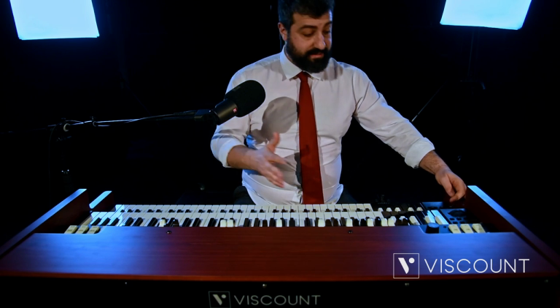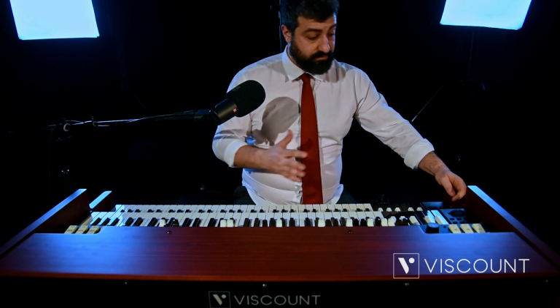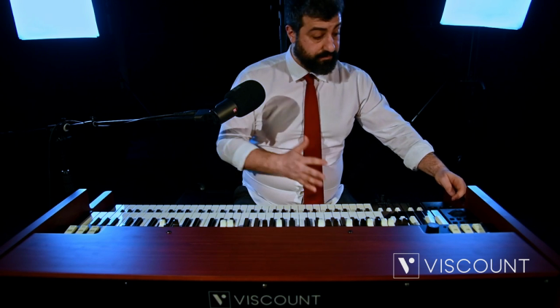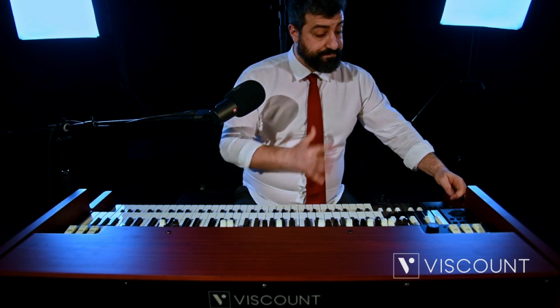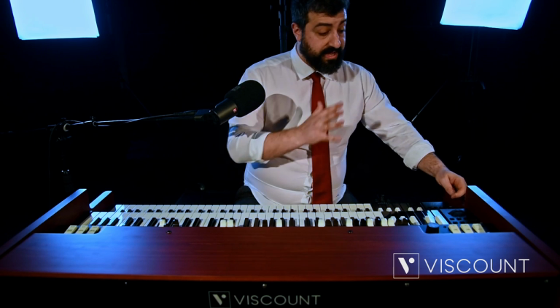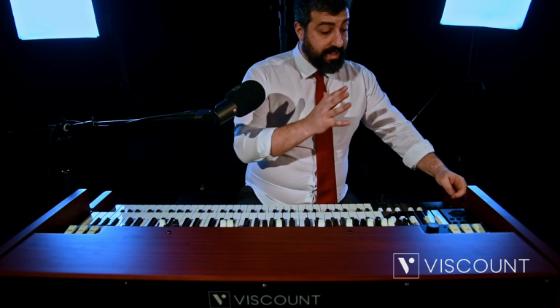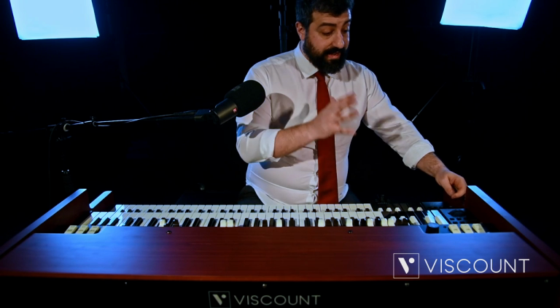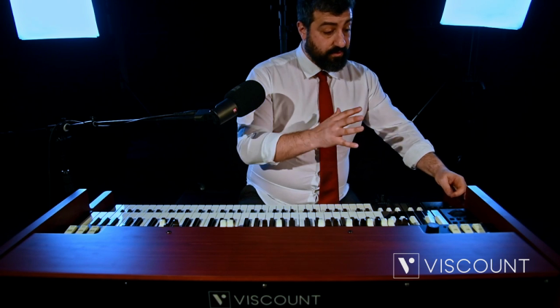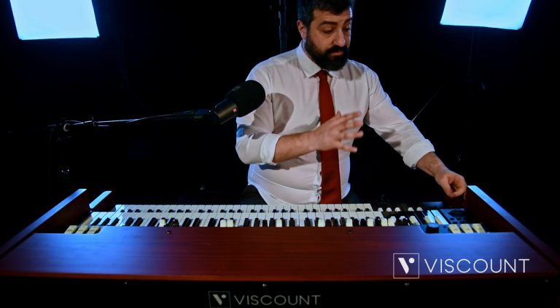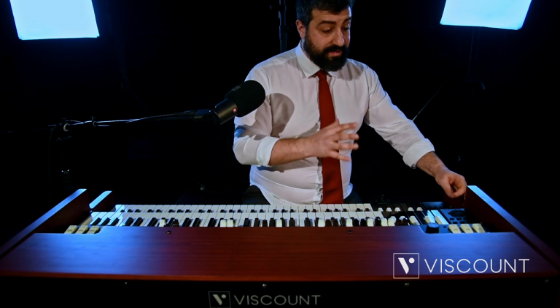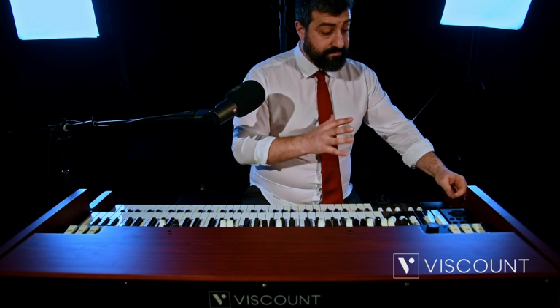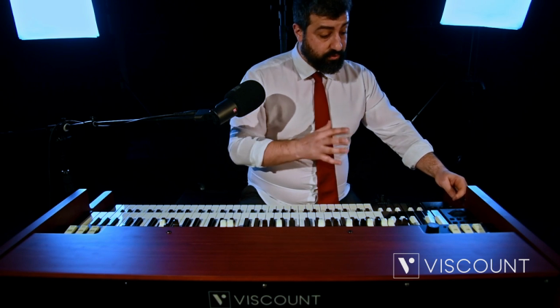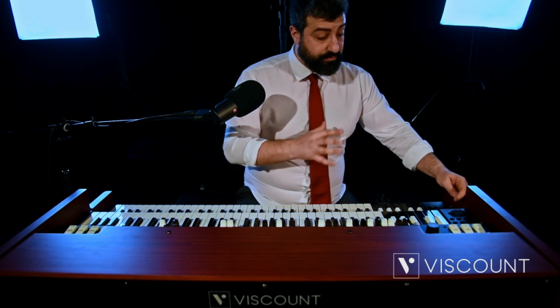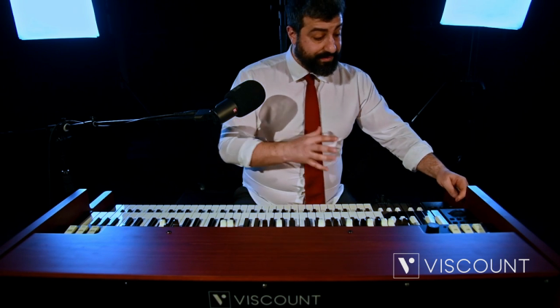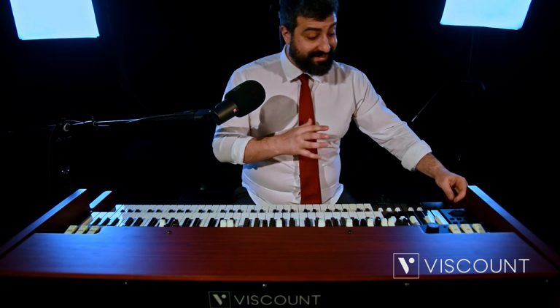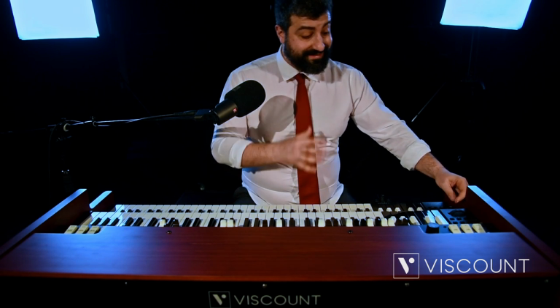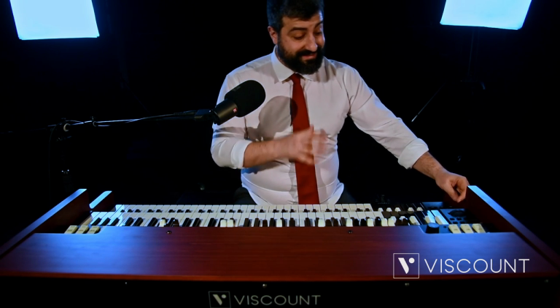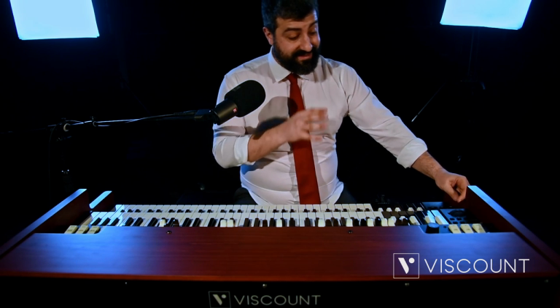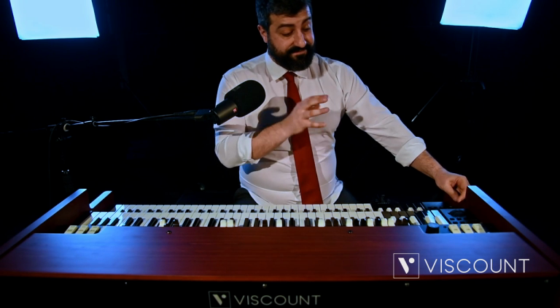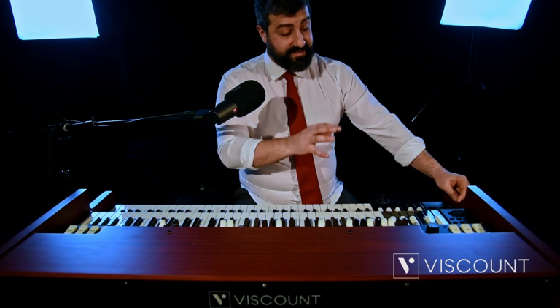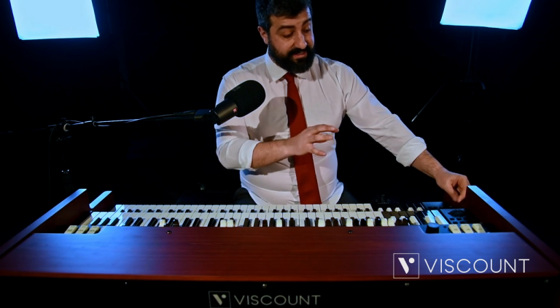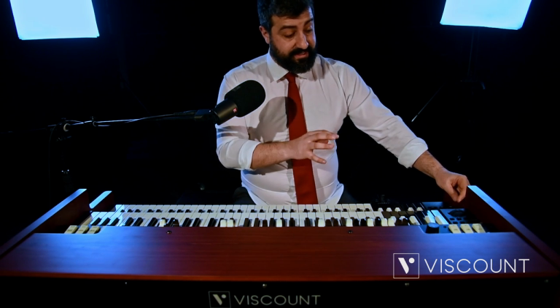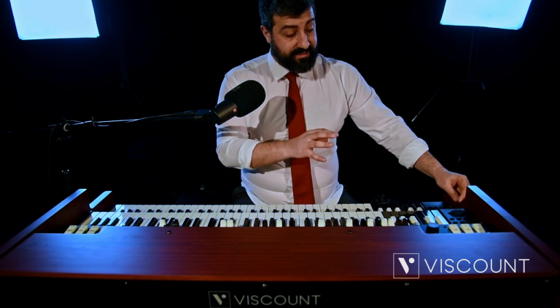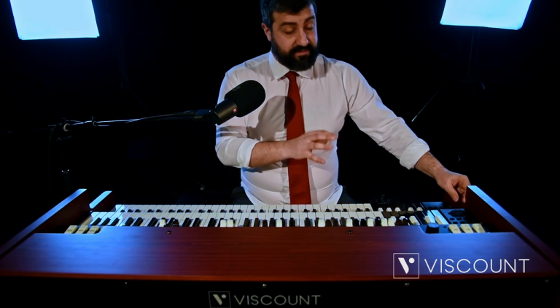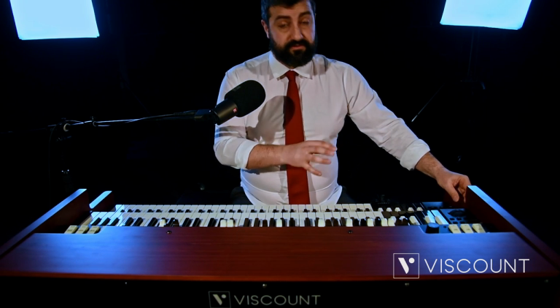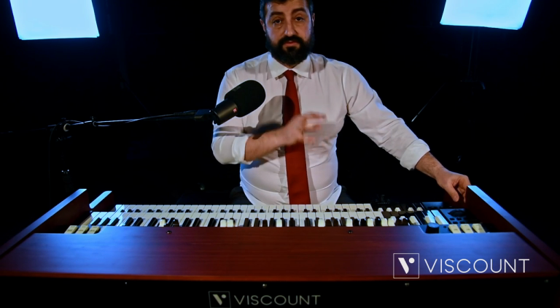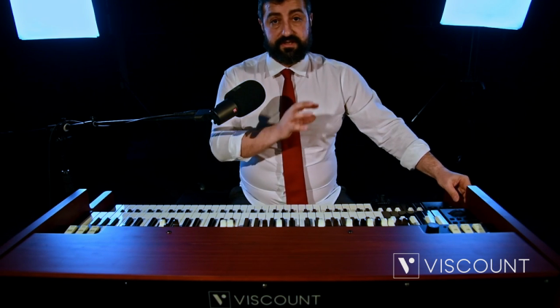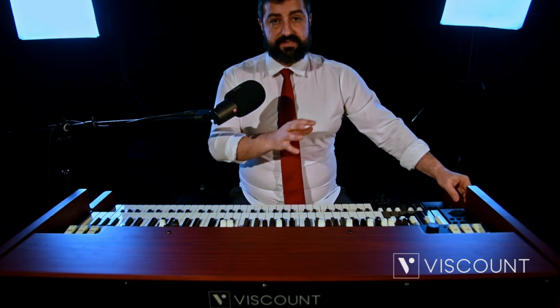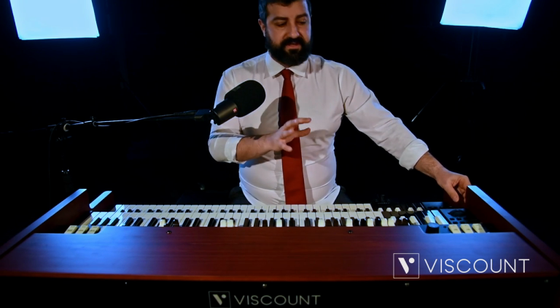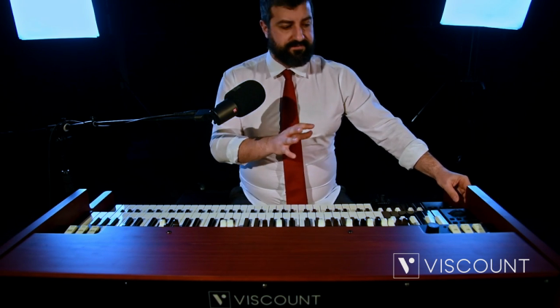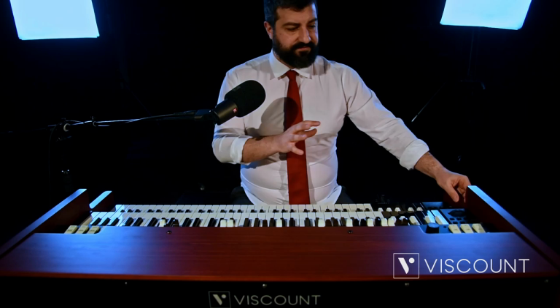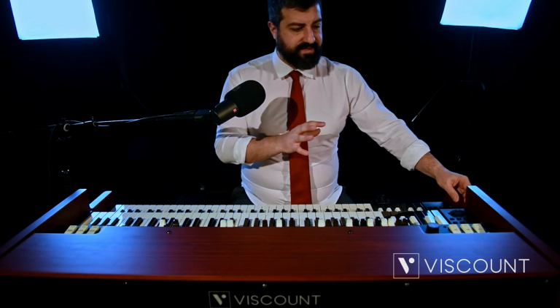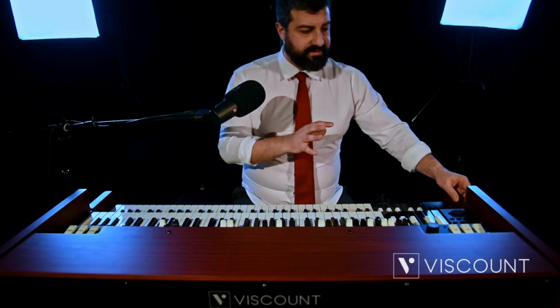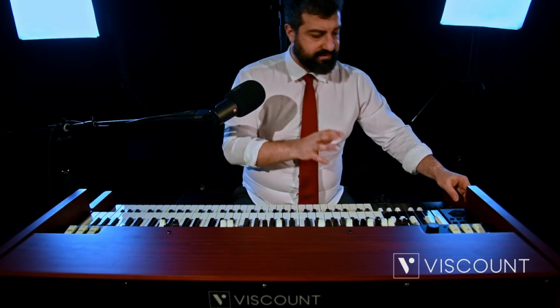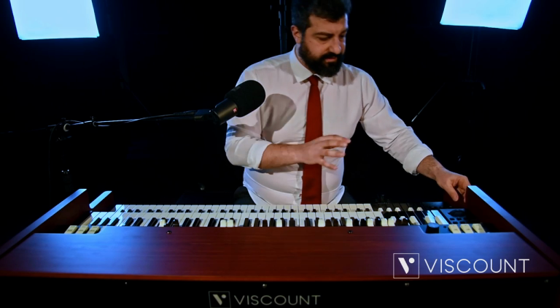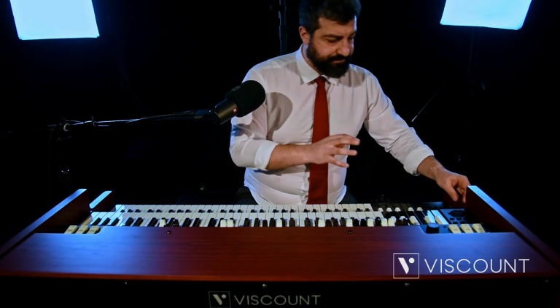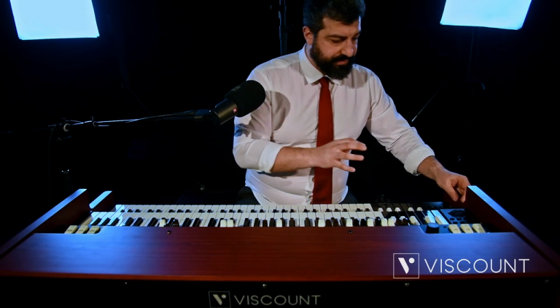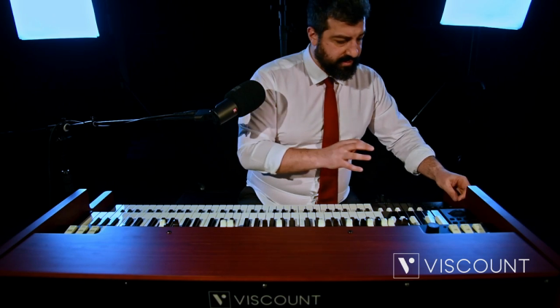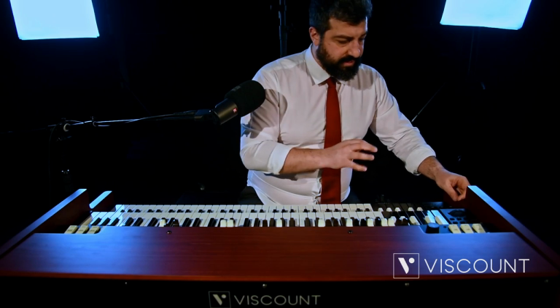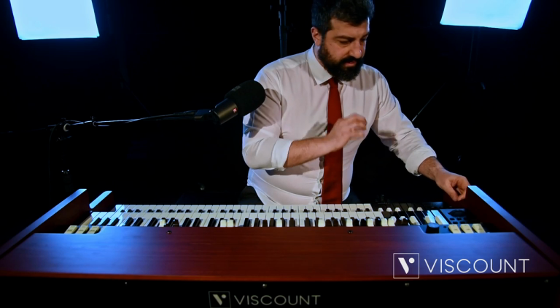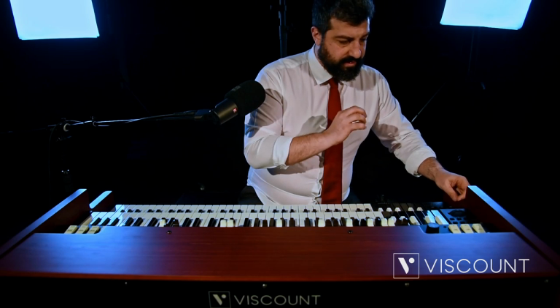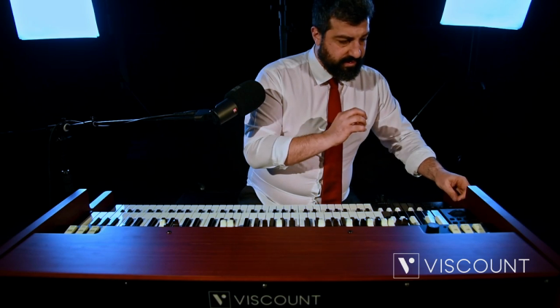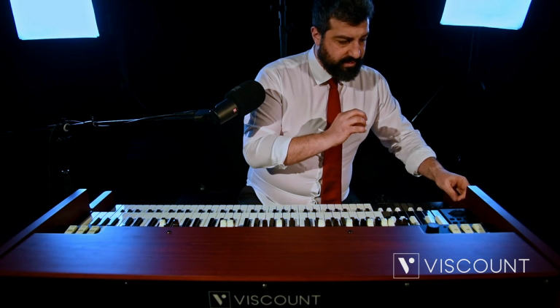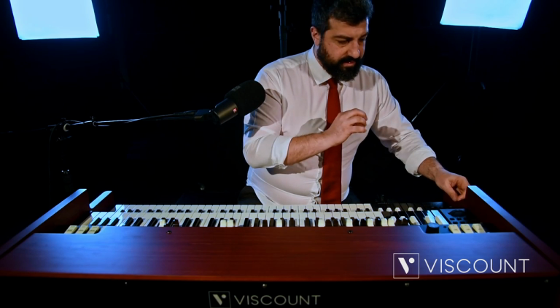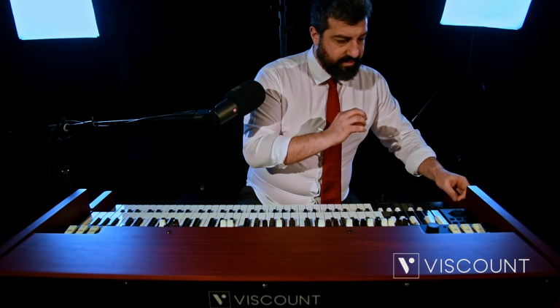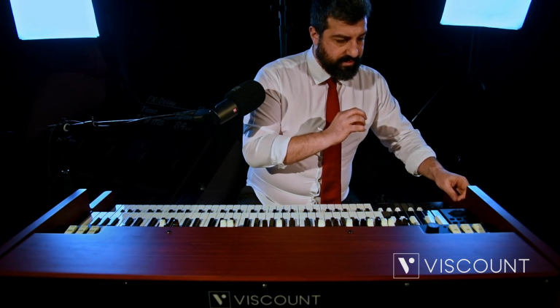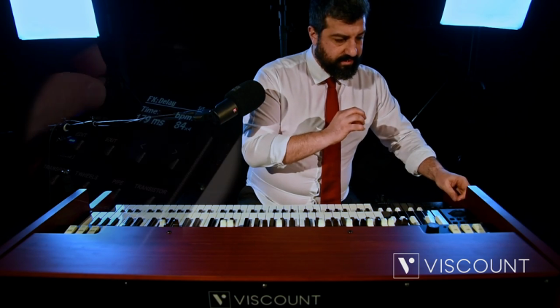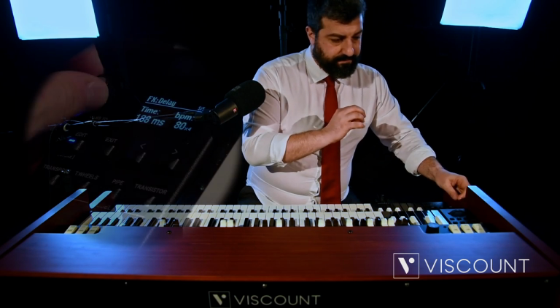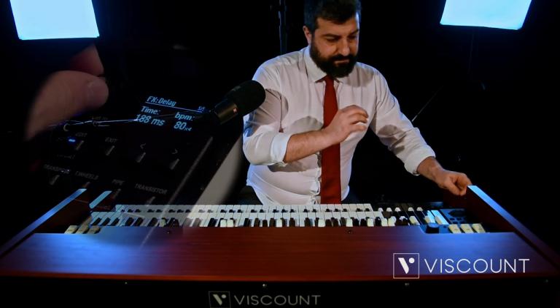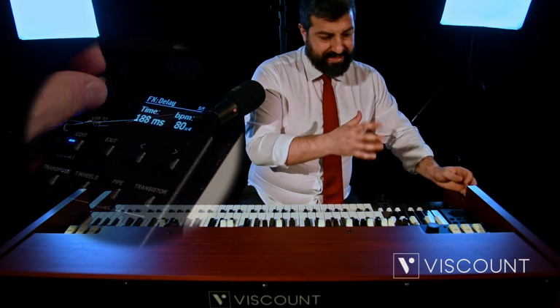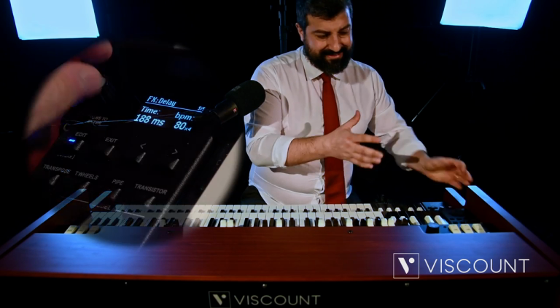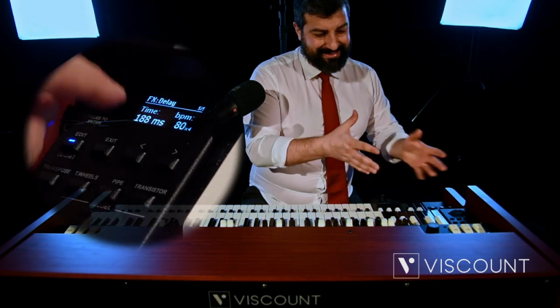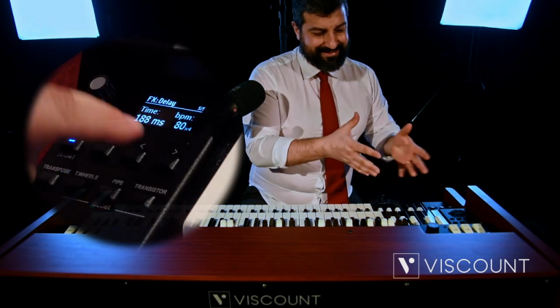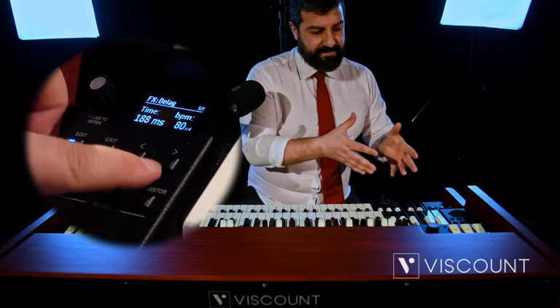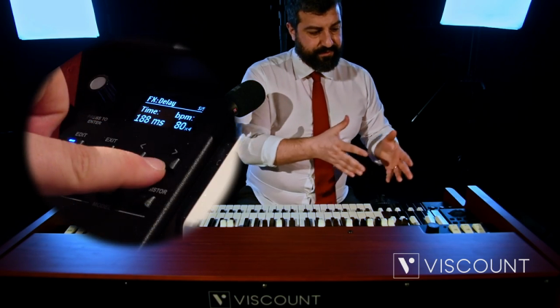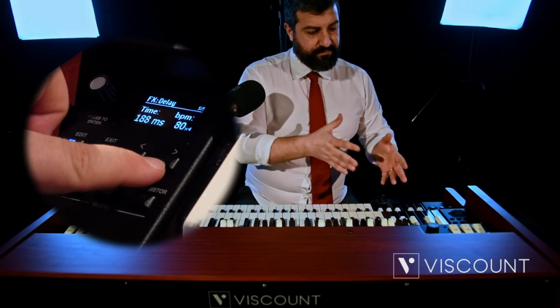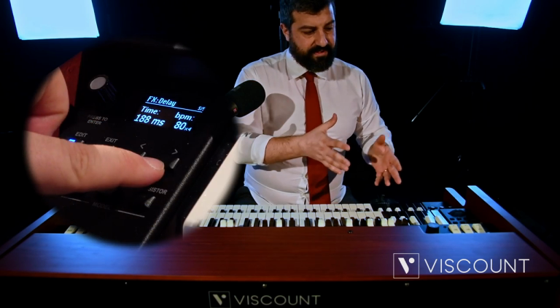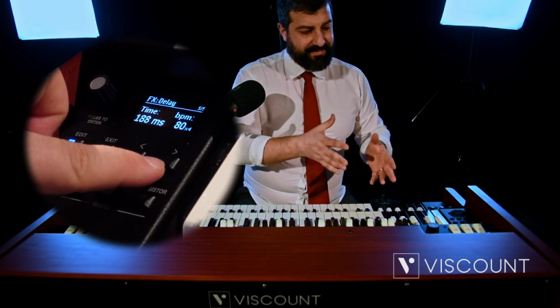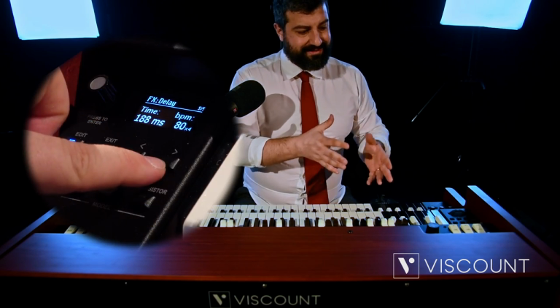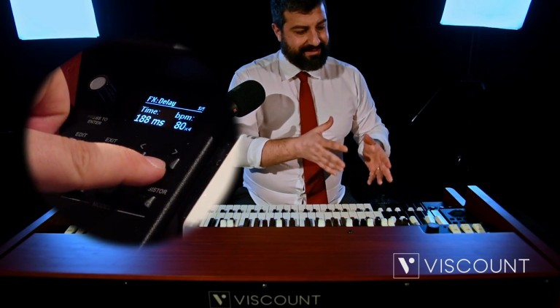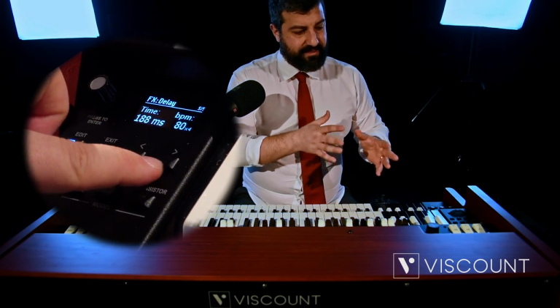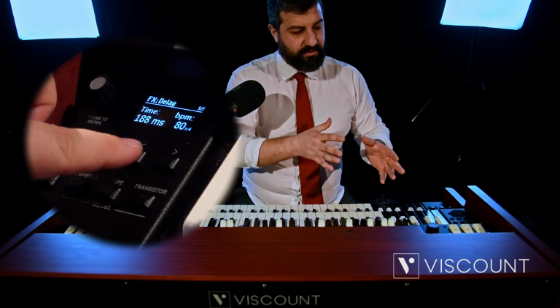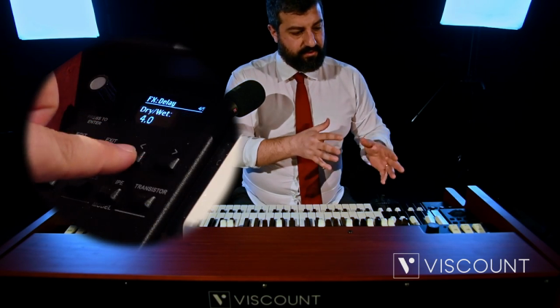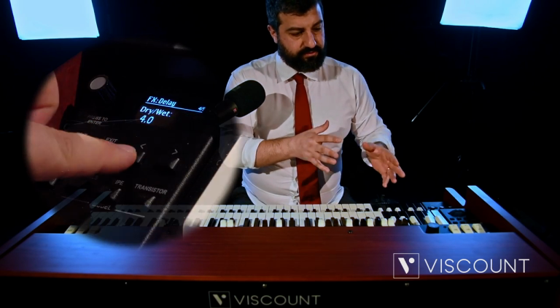Phasers as well. The best way to find those is by pressing the Edit button, which takes us to our menu with the effects.